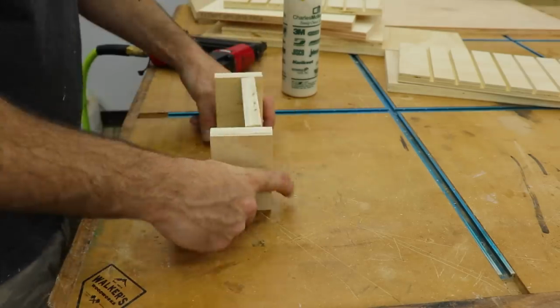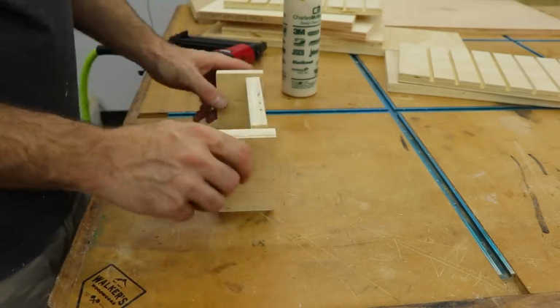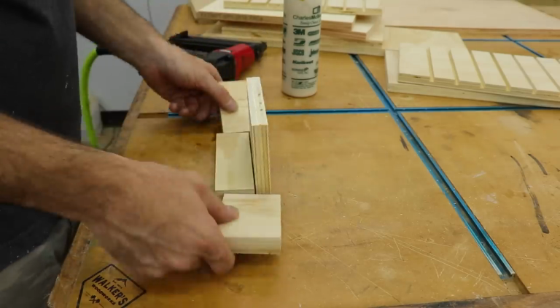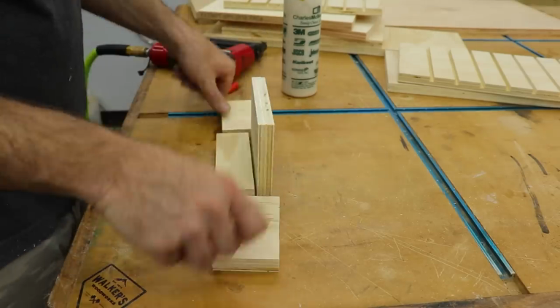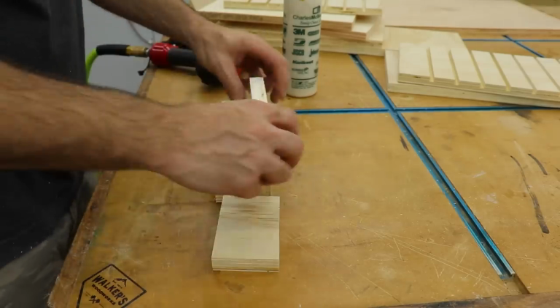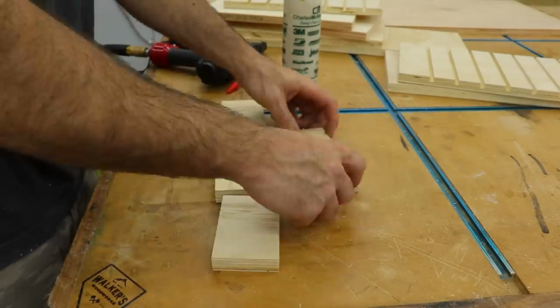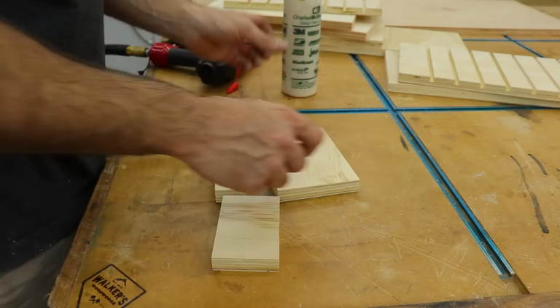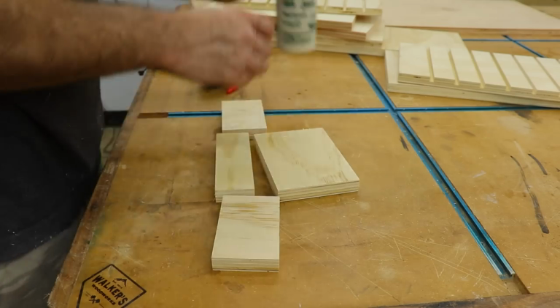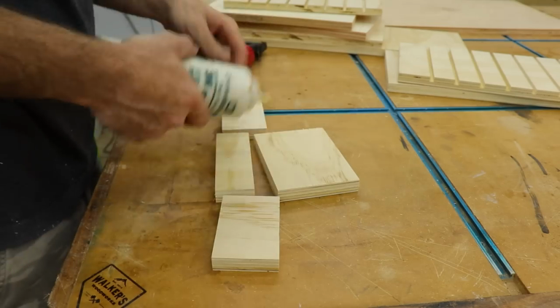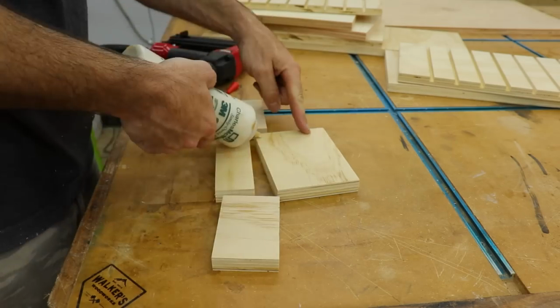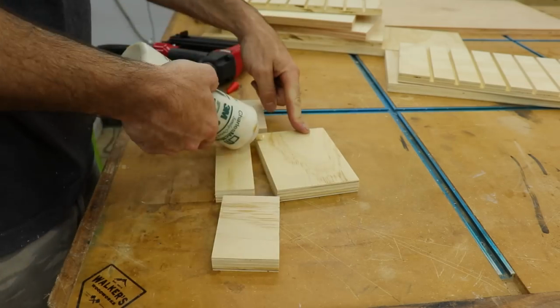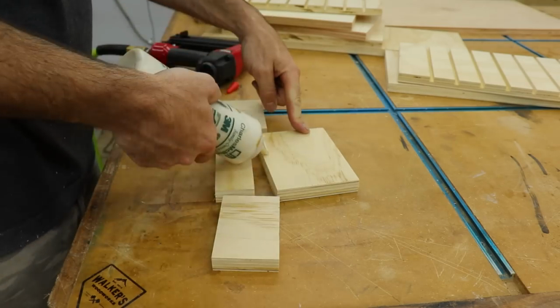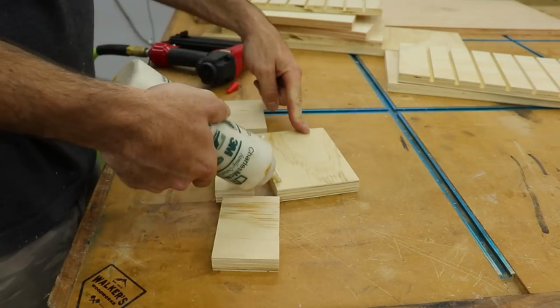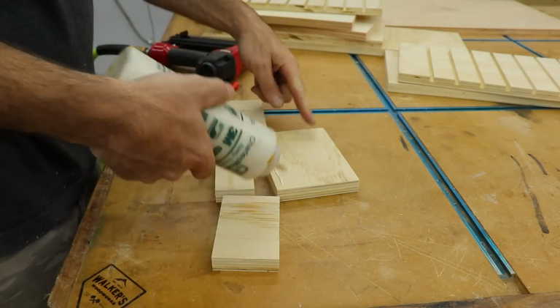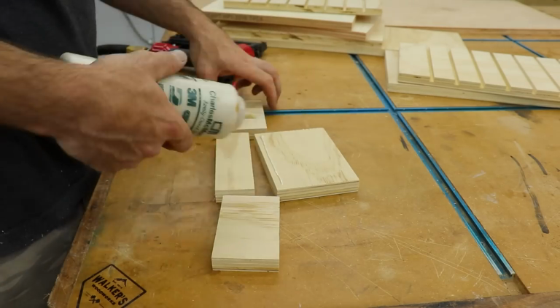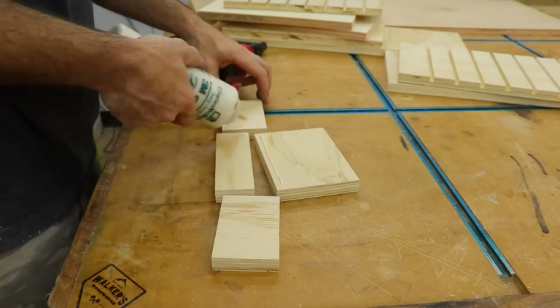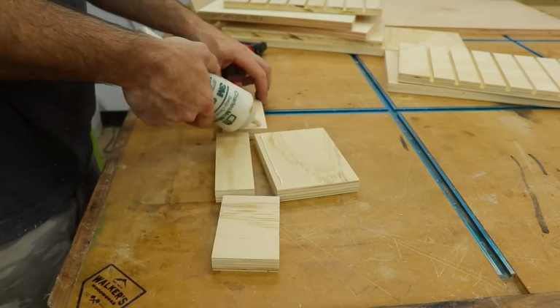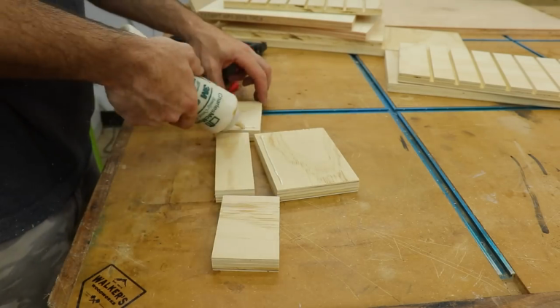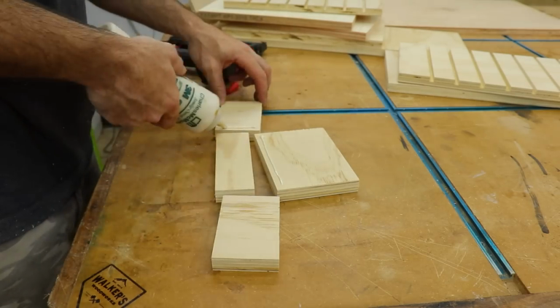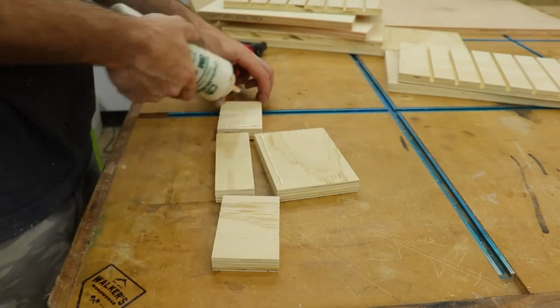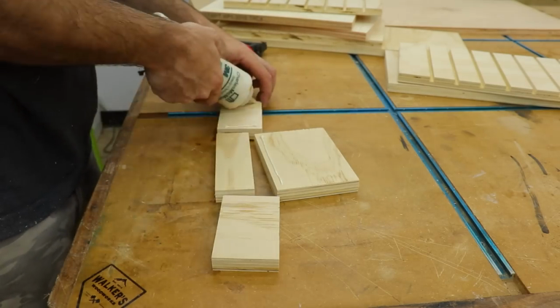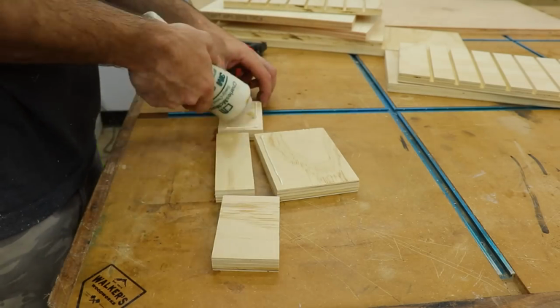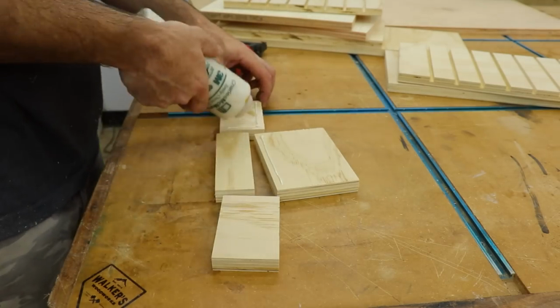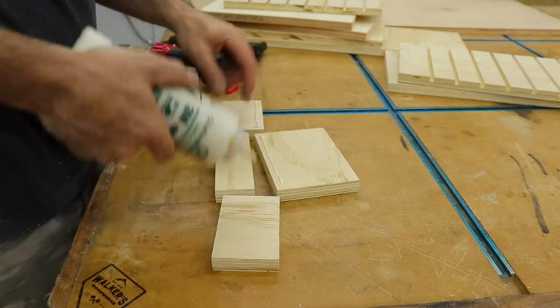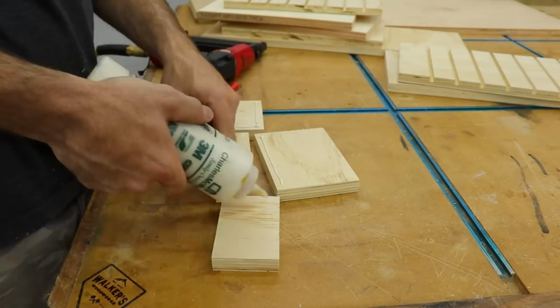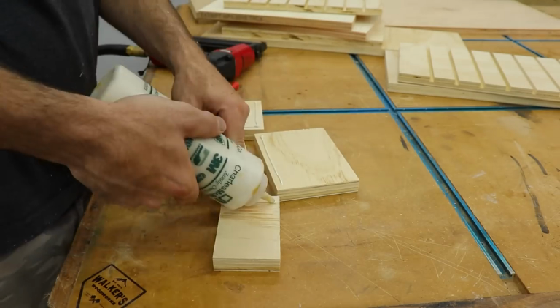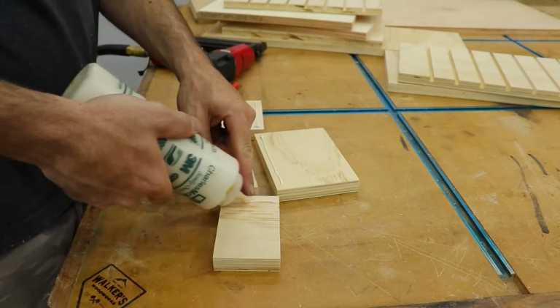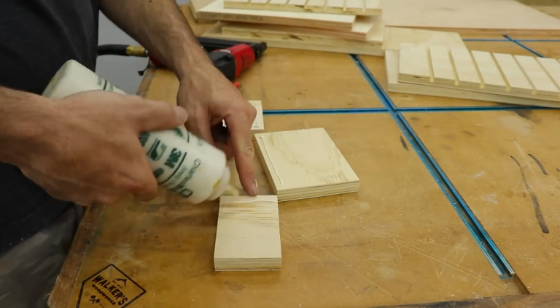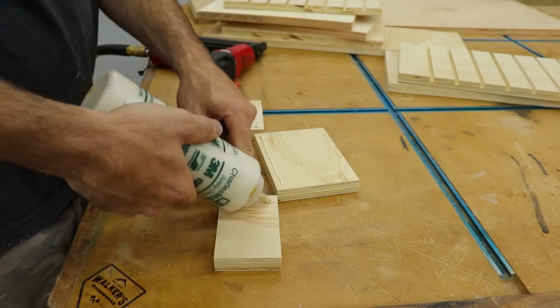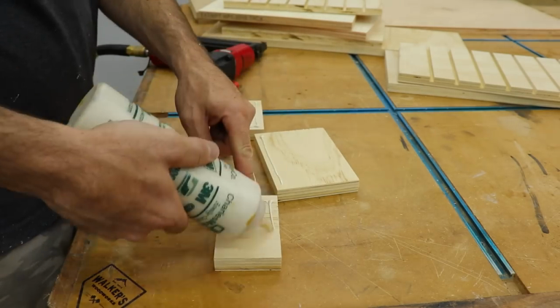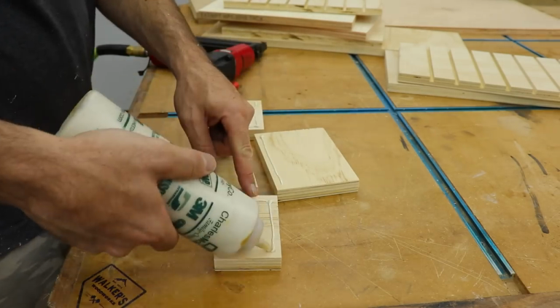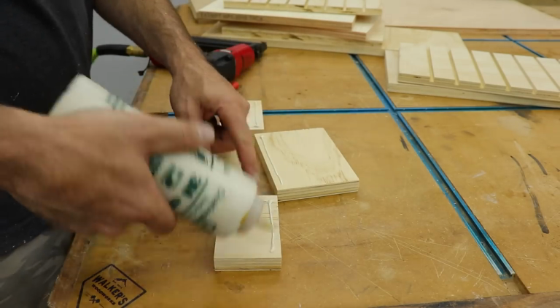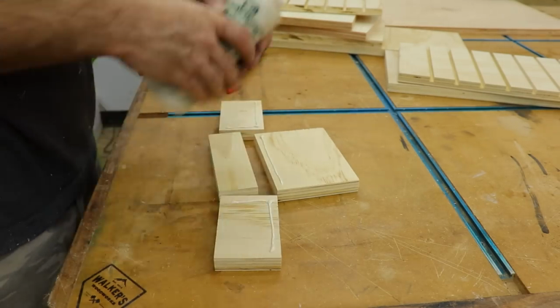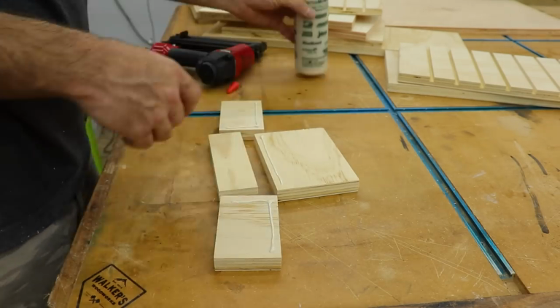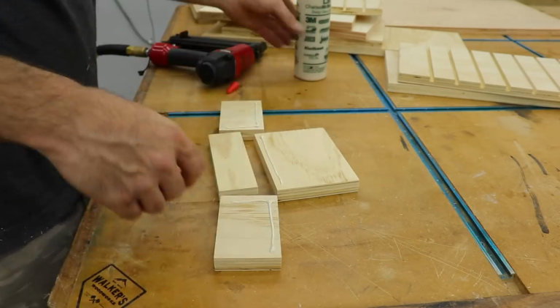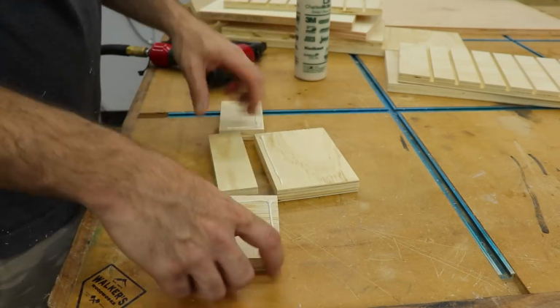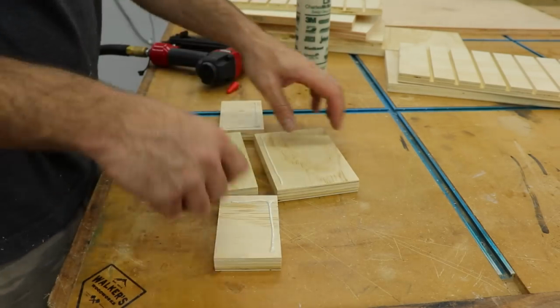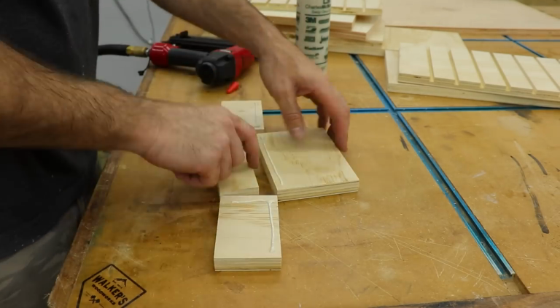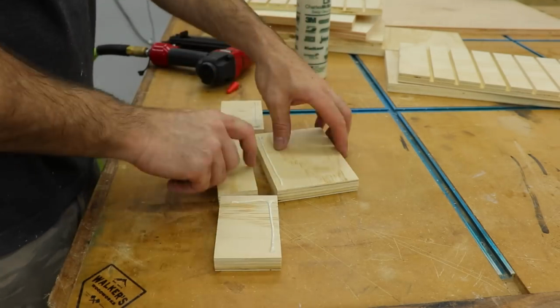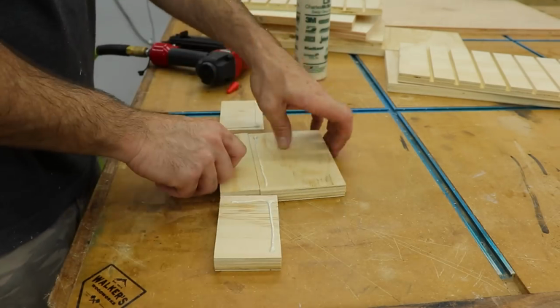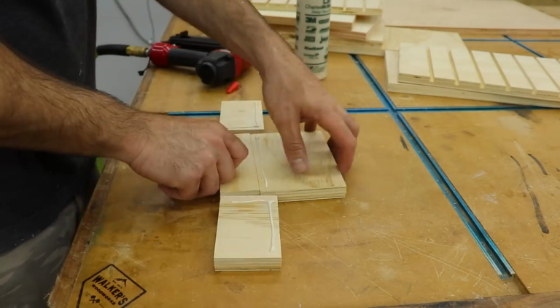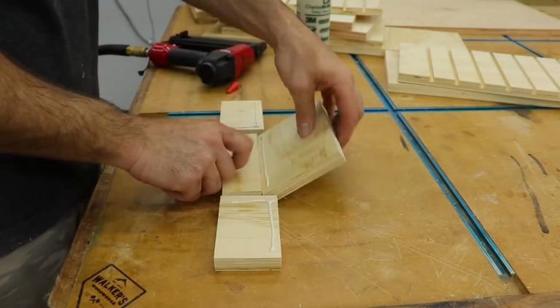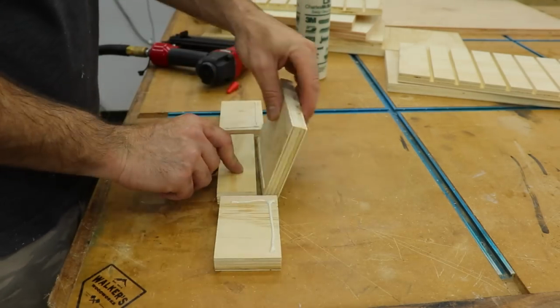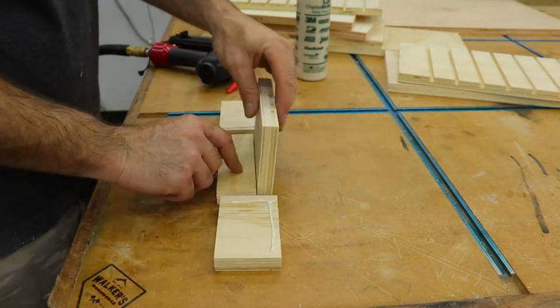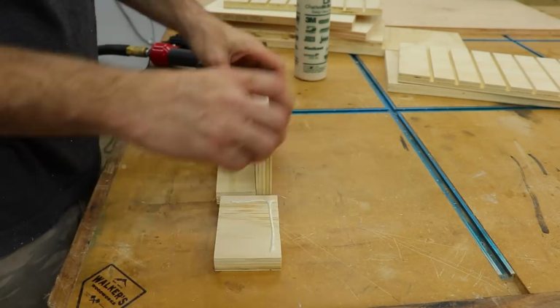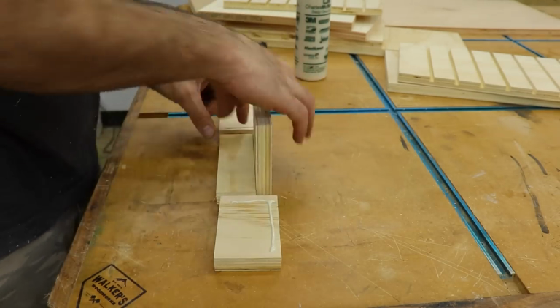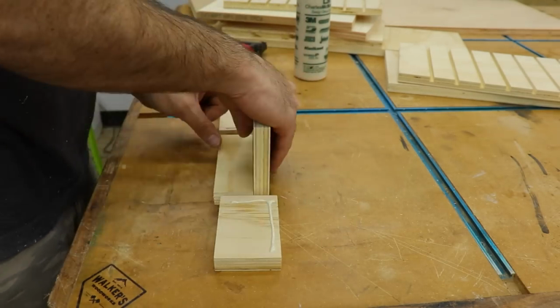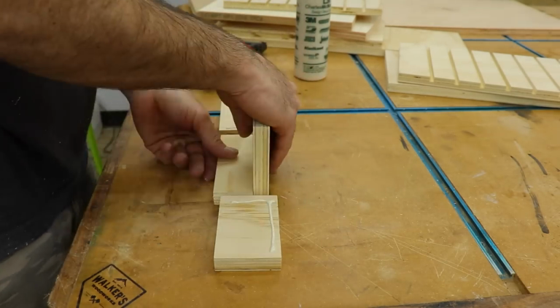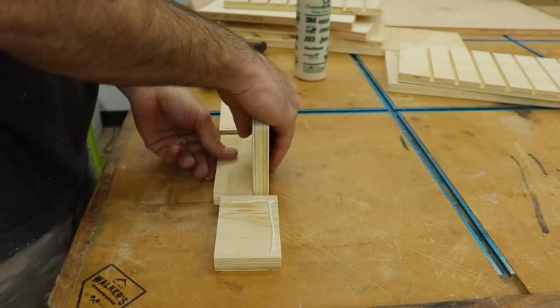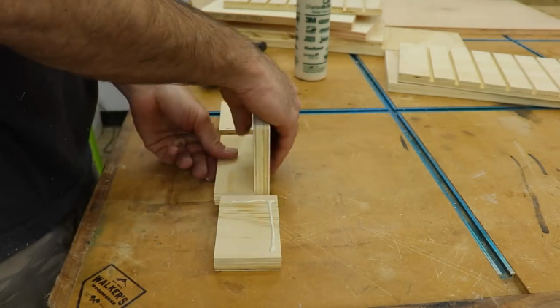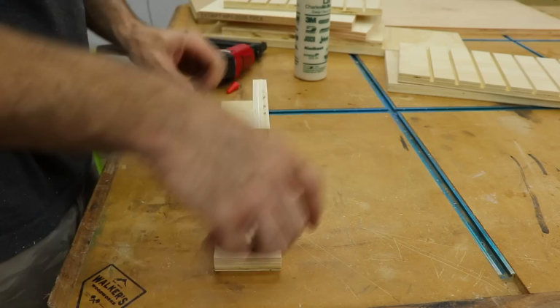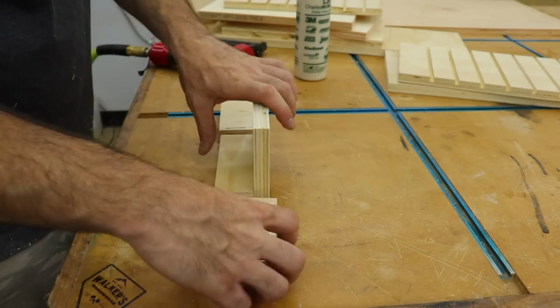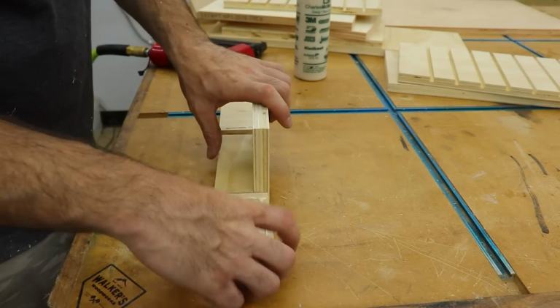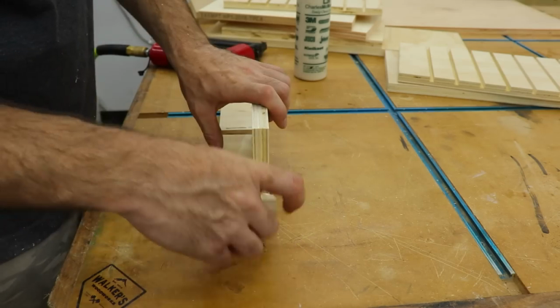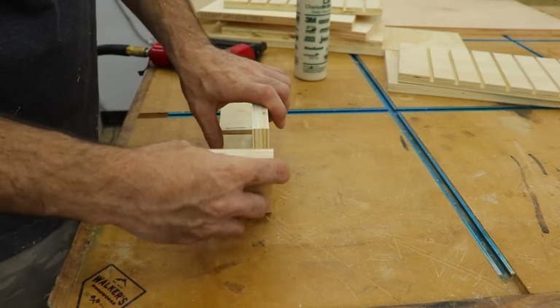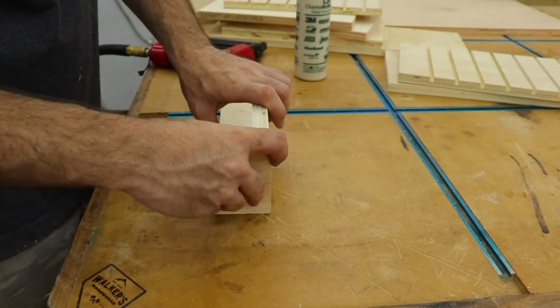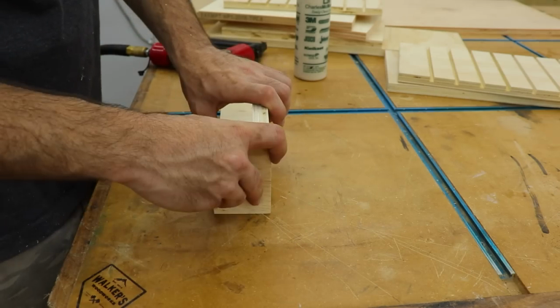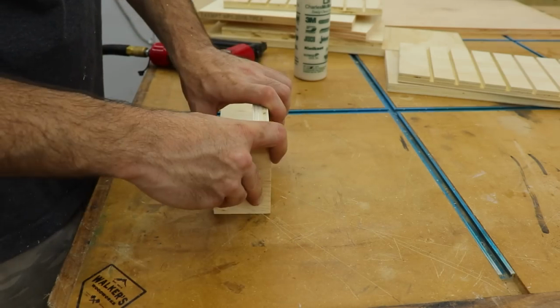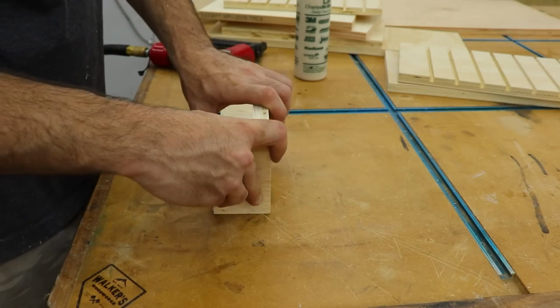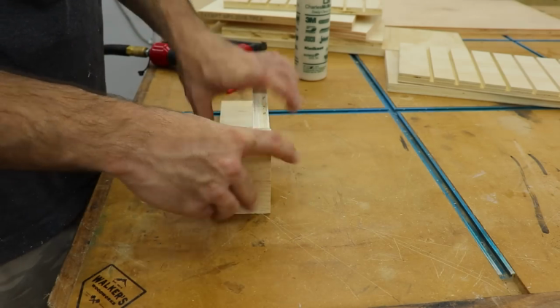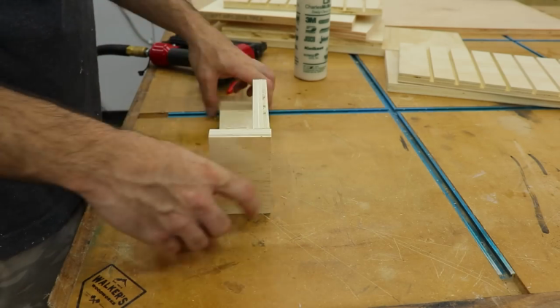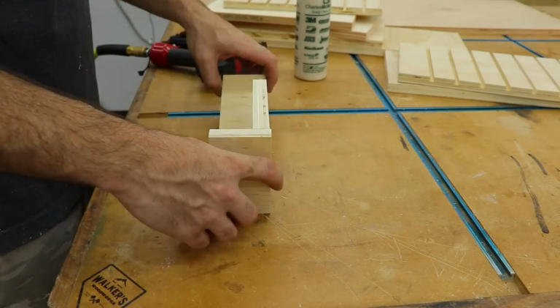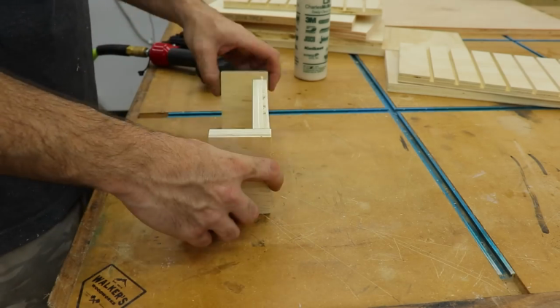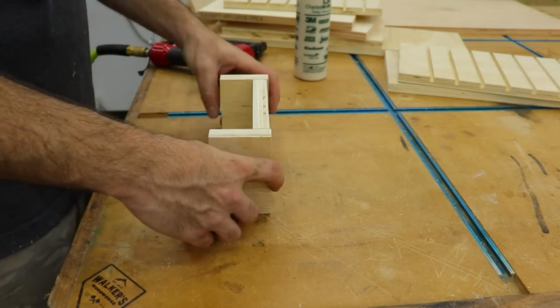To assemble the small boxes for the sides I just used glue and brad nails. There won't be a bunch of weight or stuff in these so this will hold just fine.